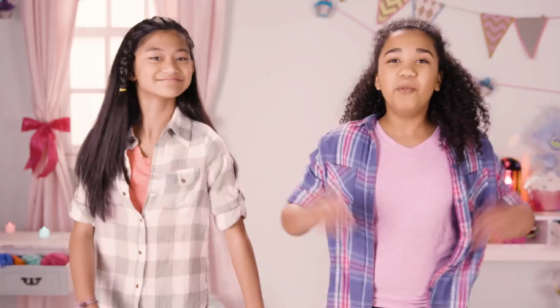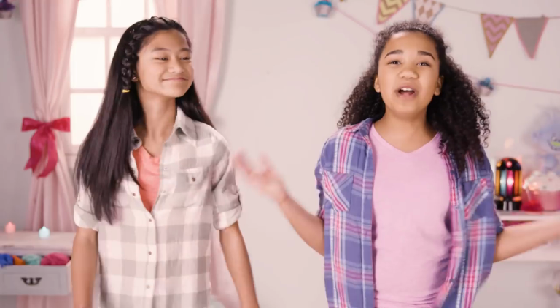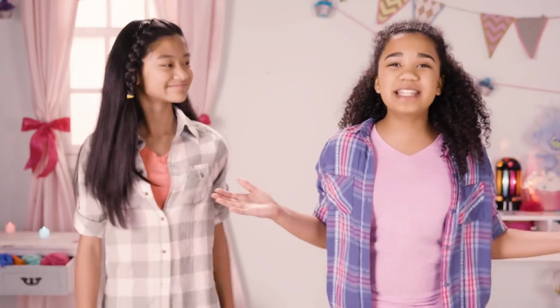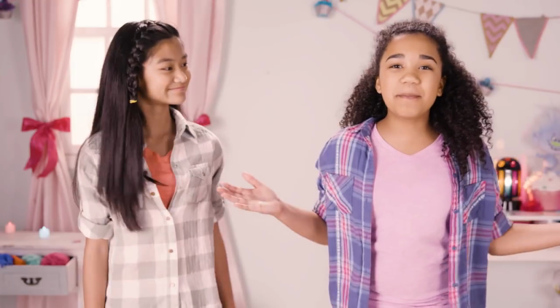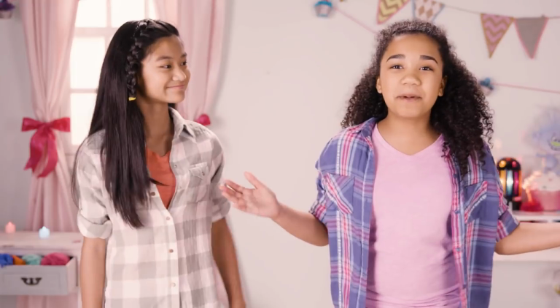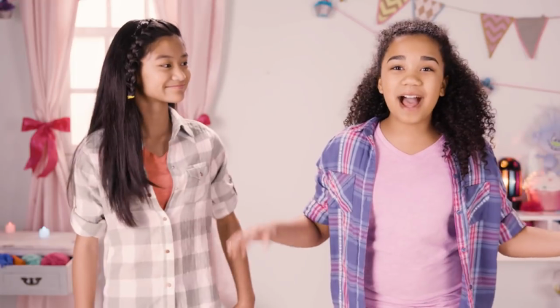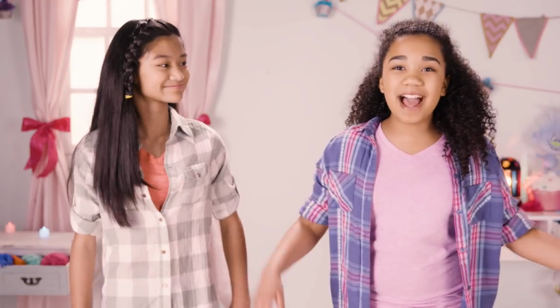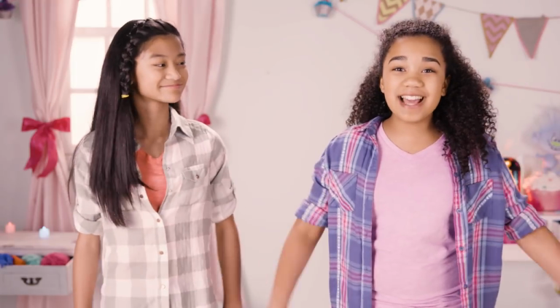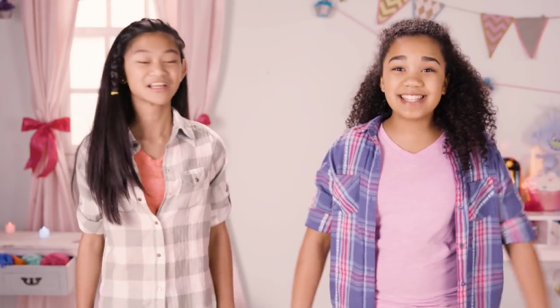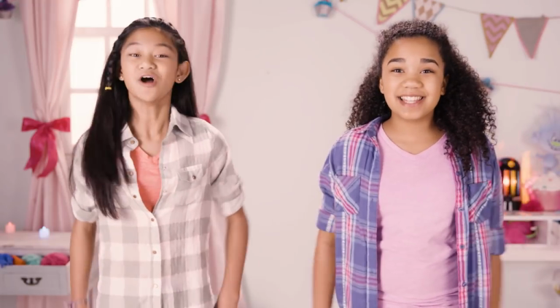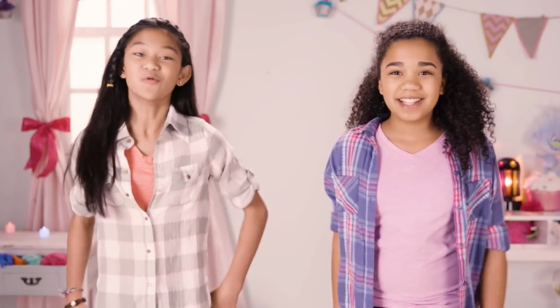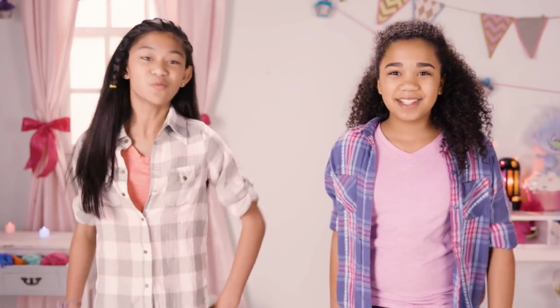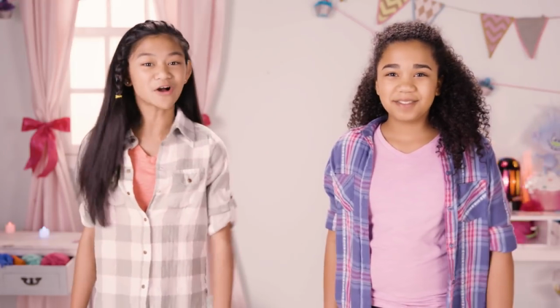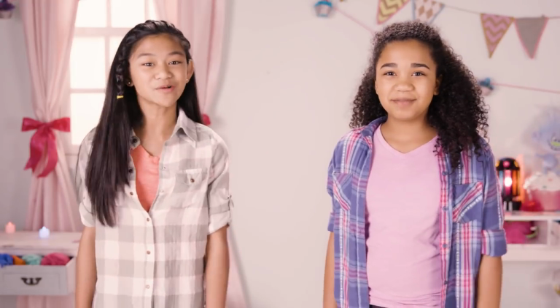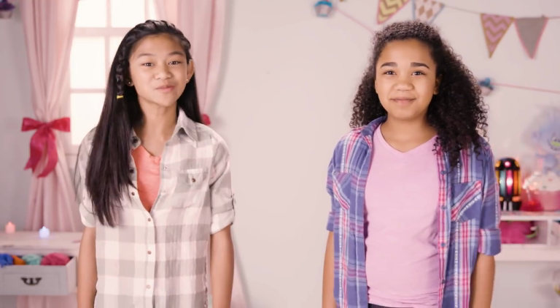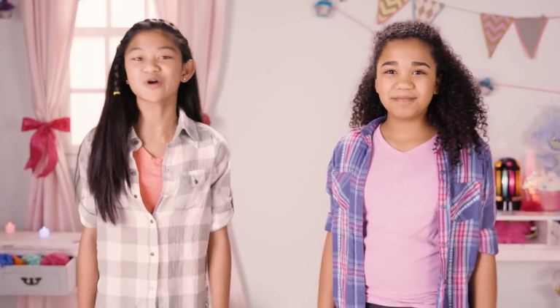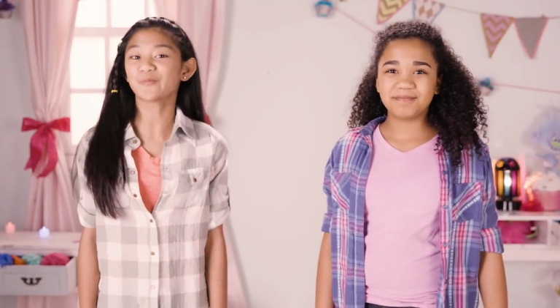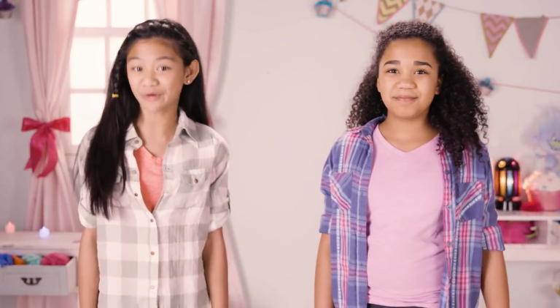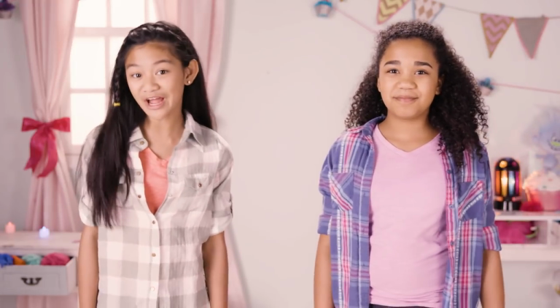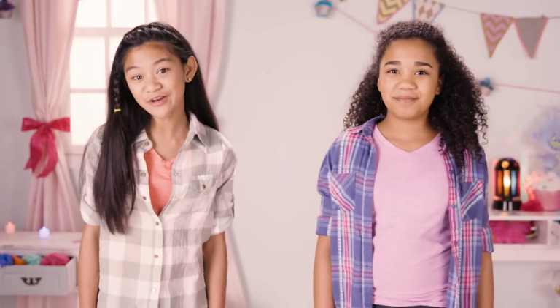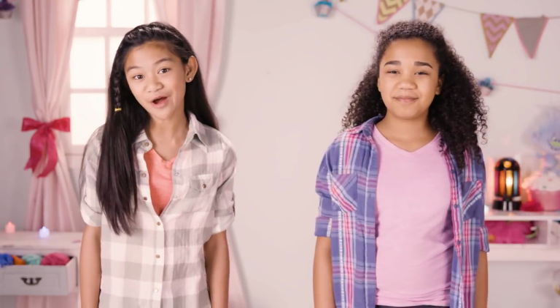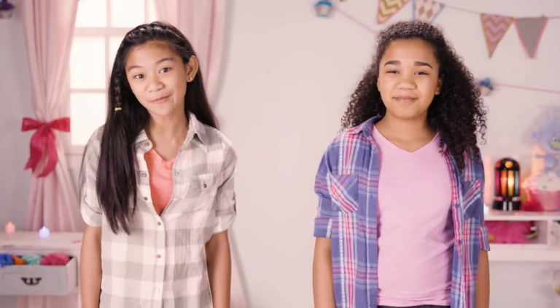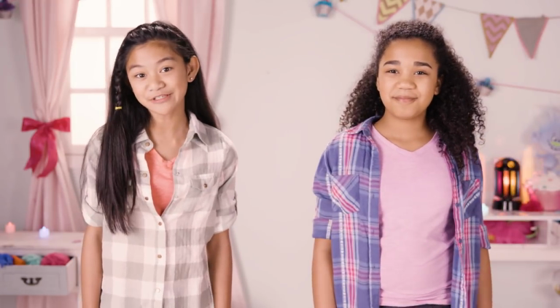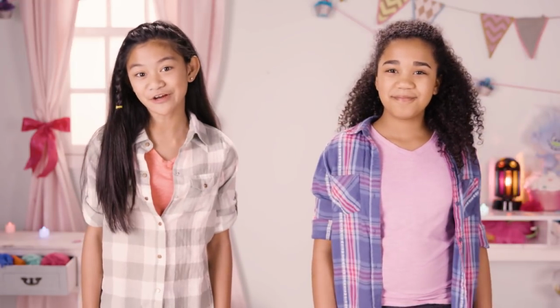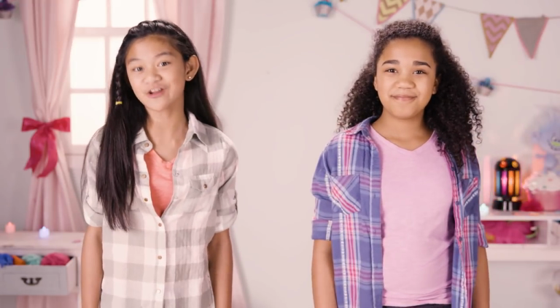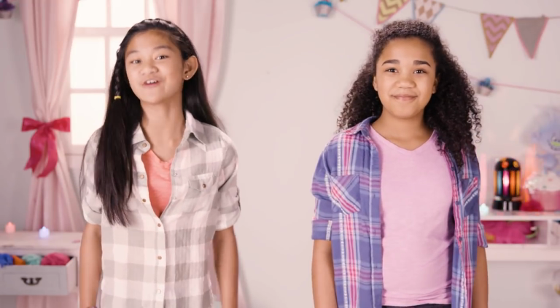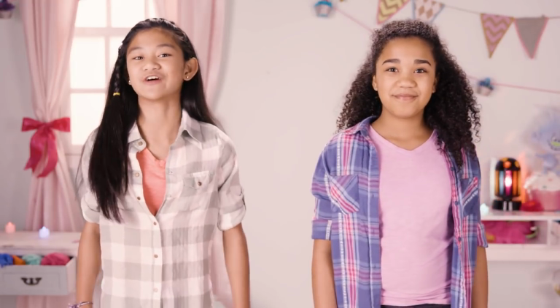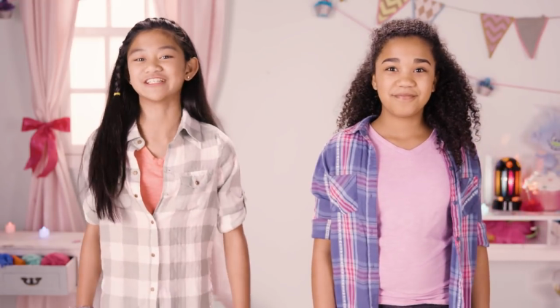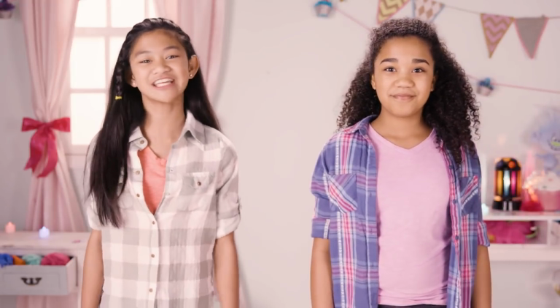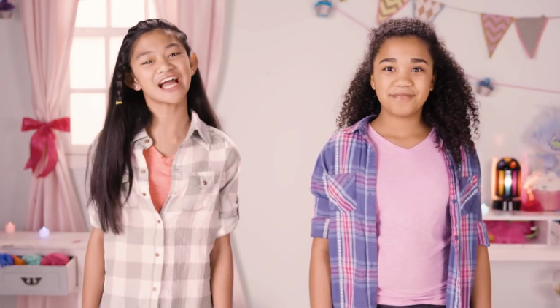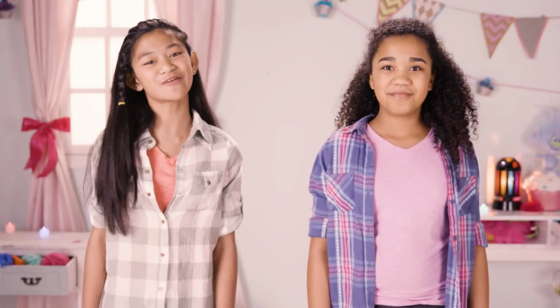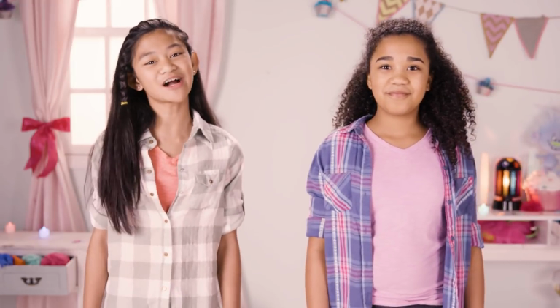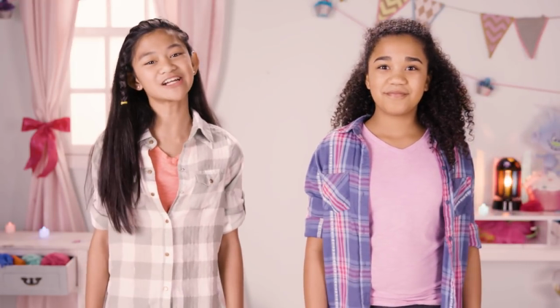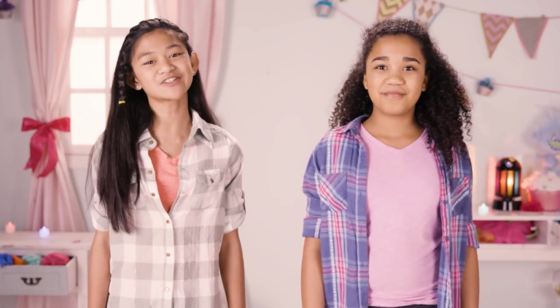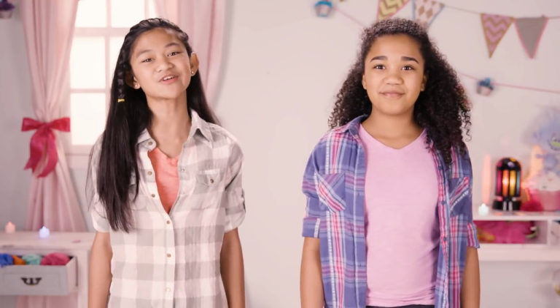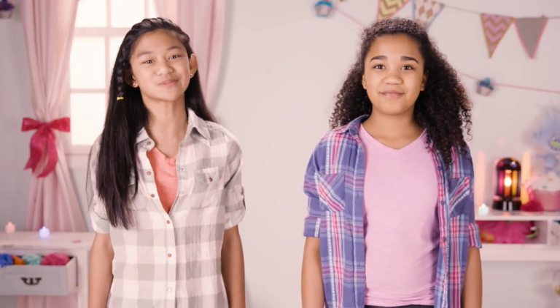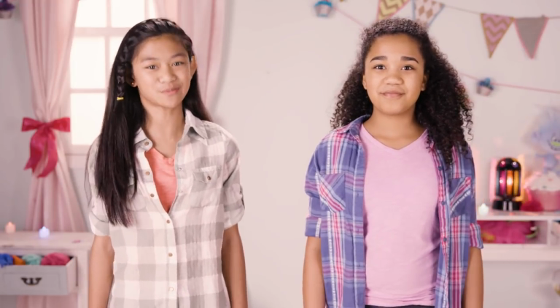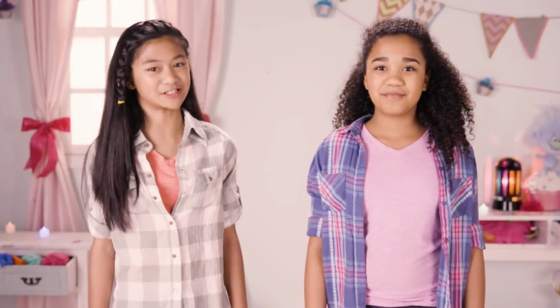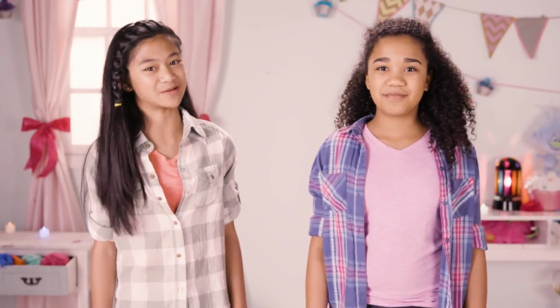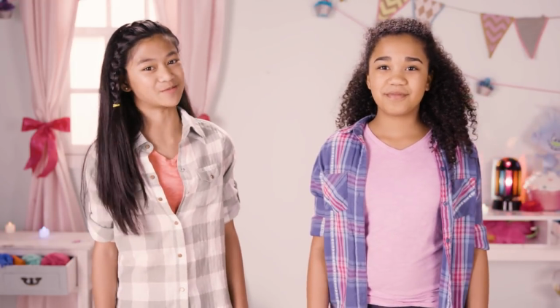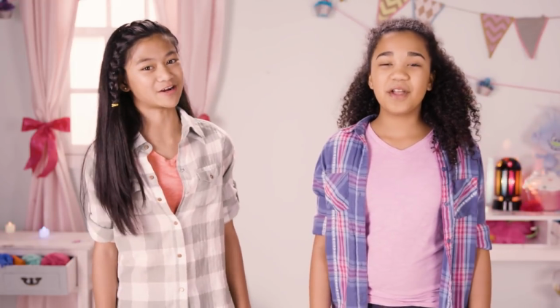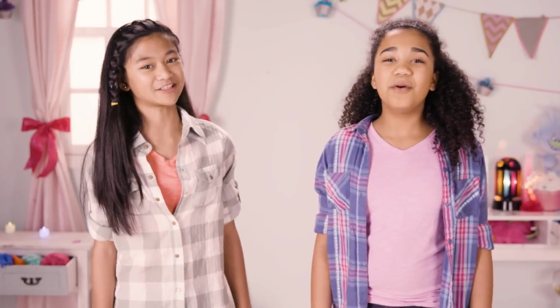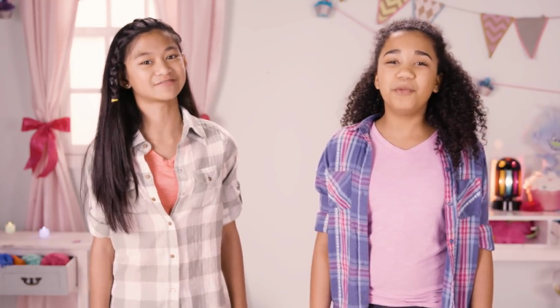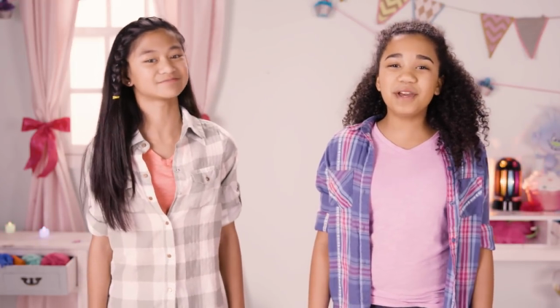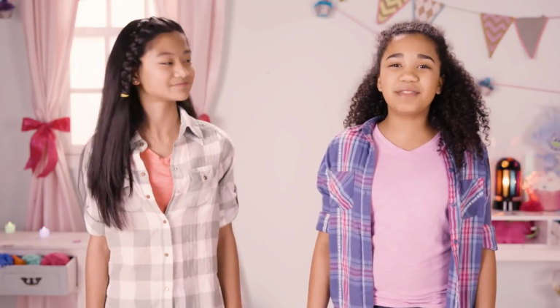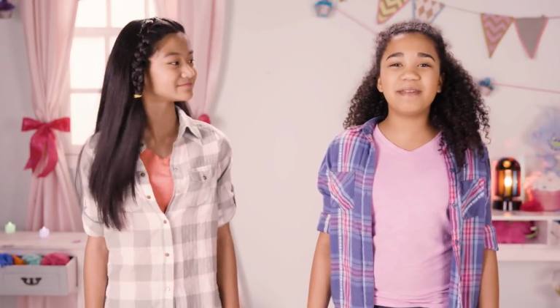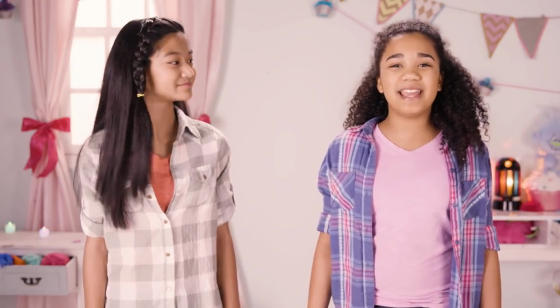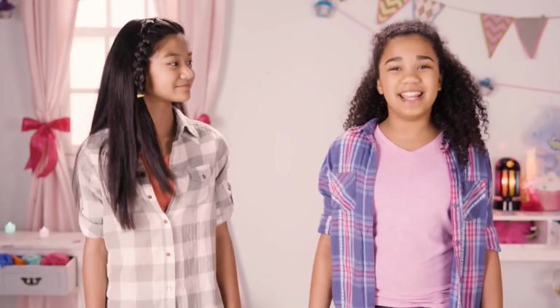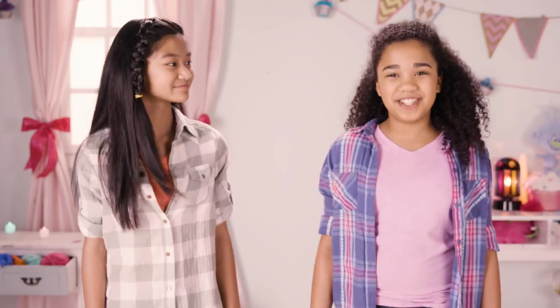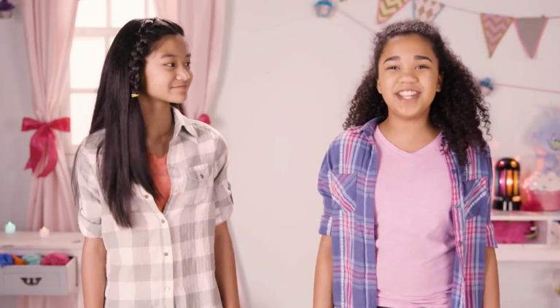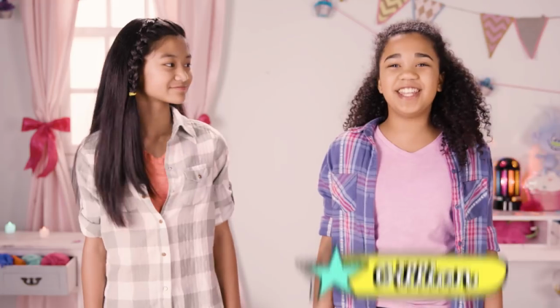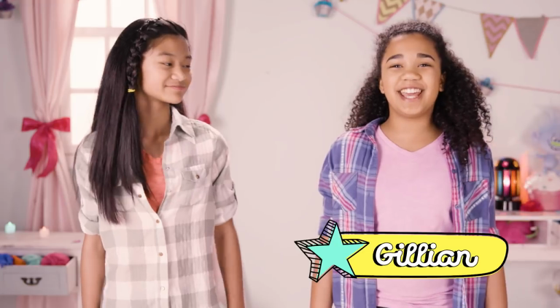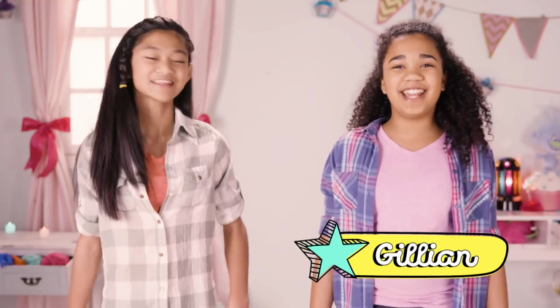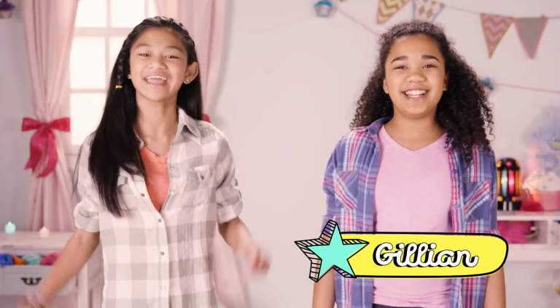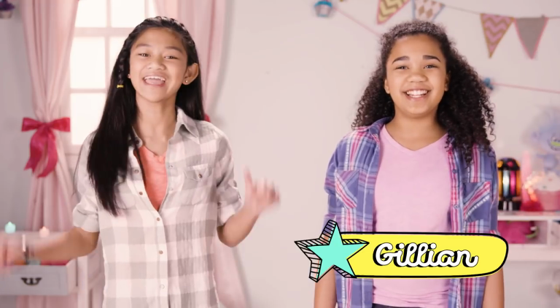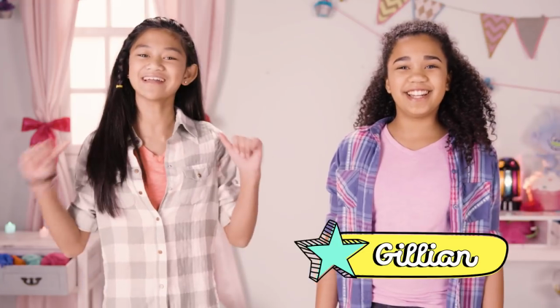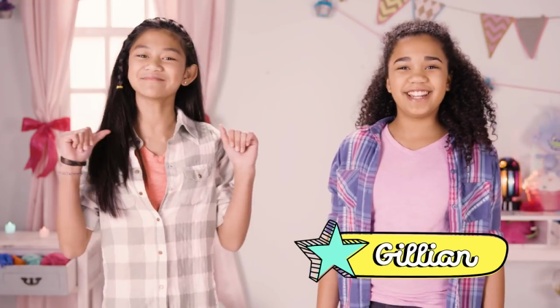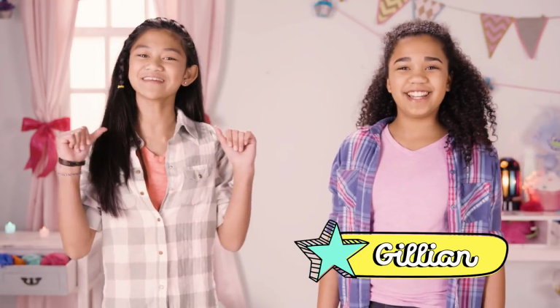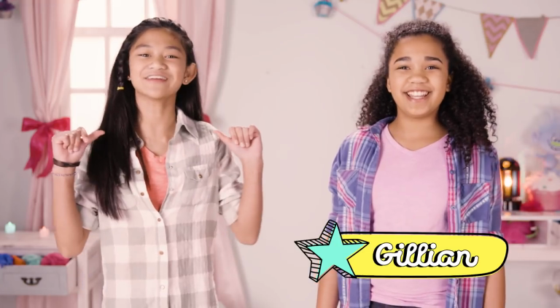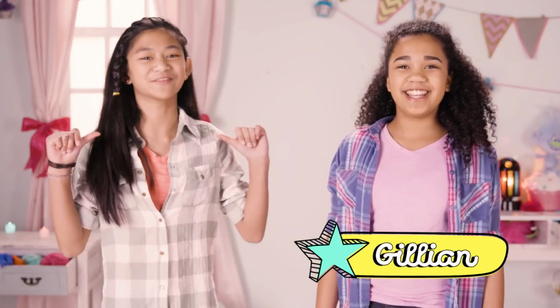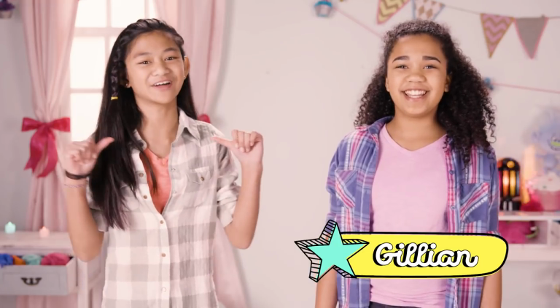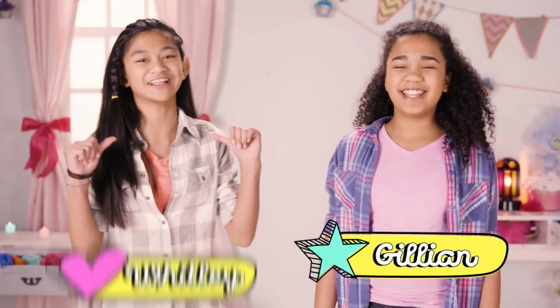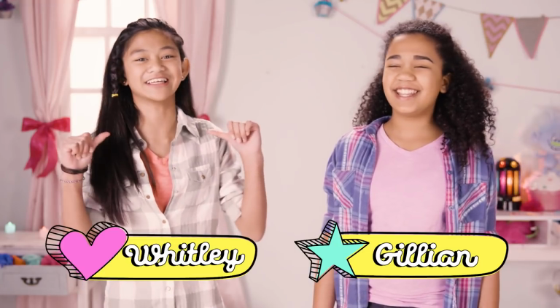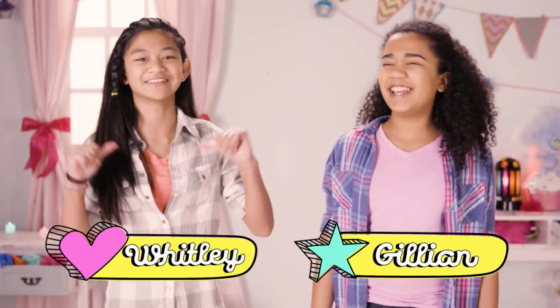What's up, guys? Welcome to a brand new episode of our DIY Trolls birthday party. With me, Jillian. And me, Whitley.